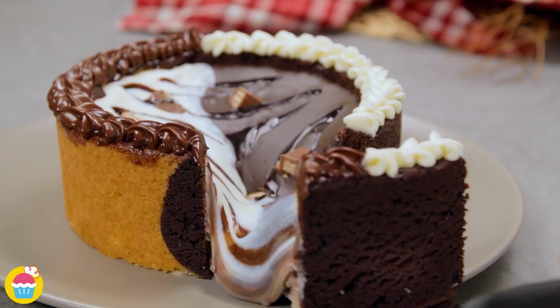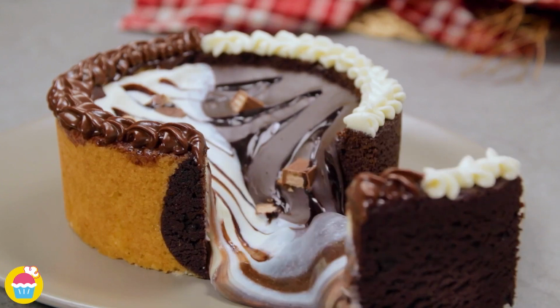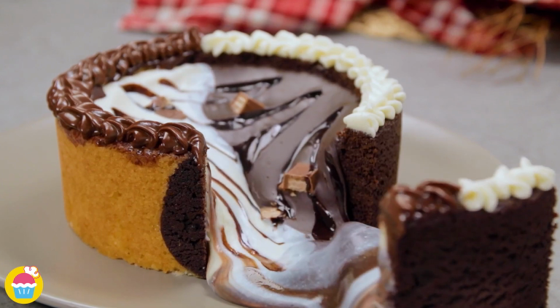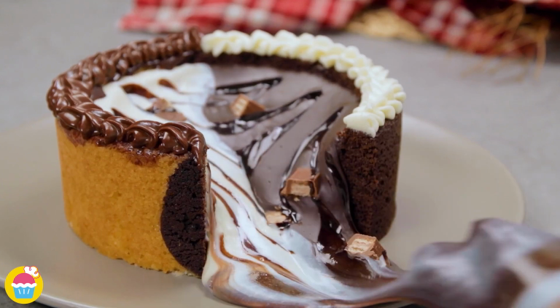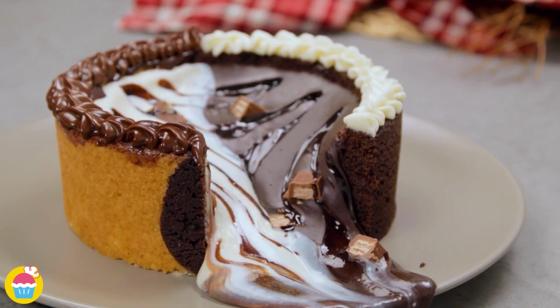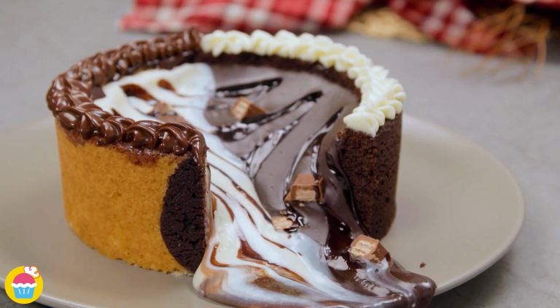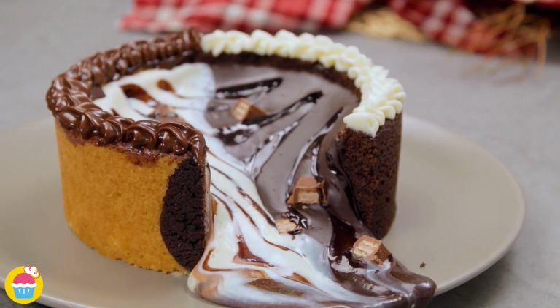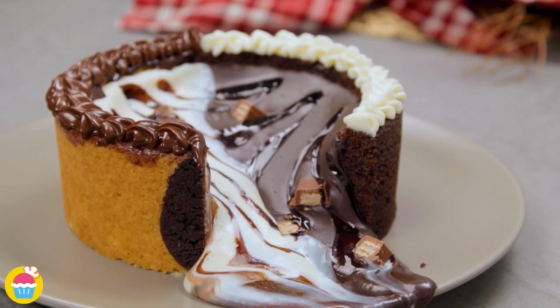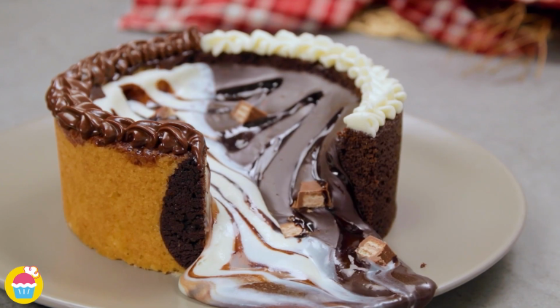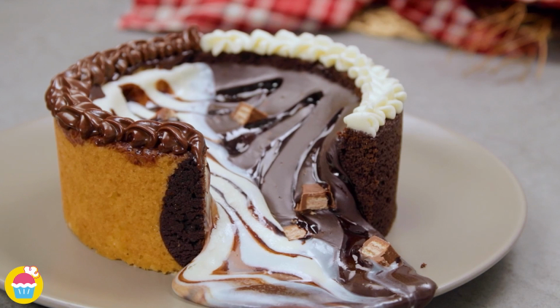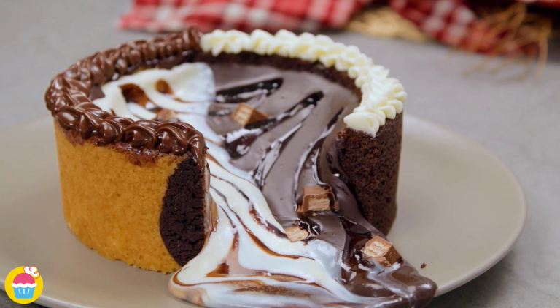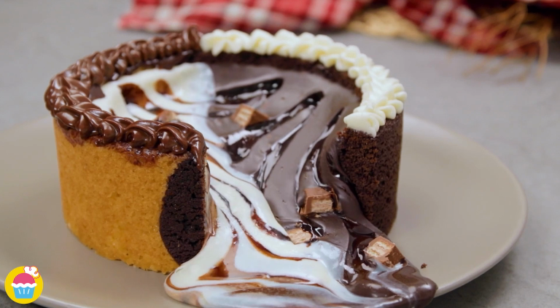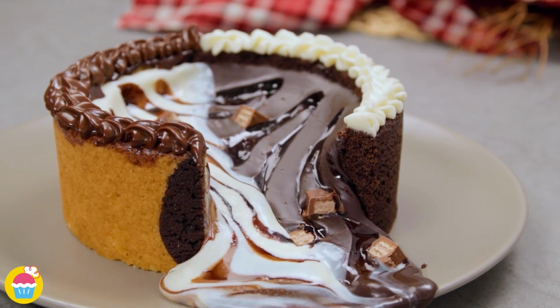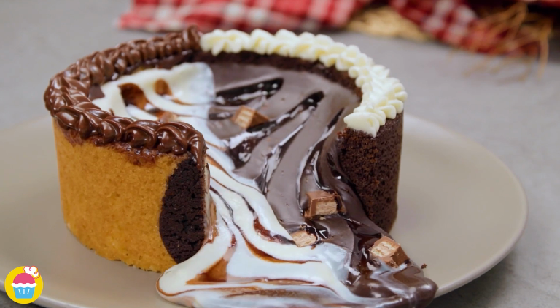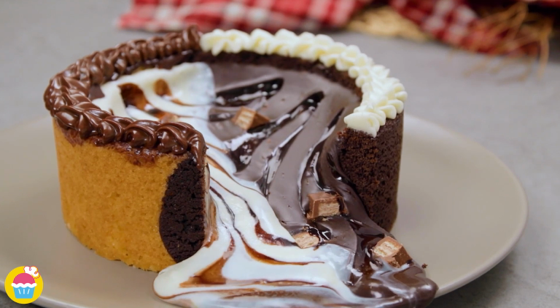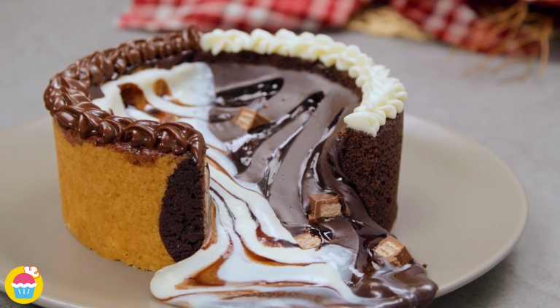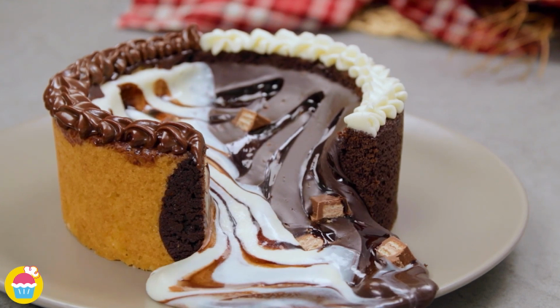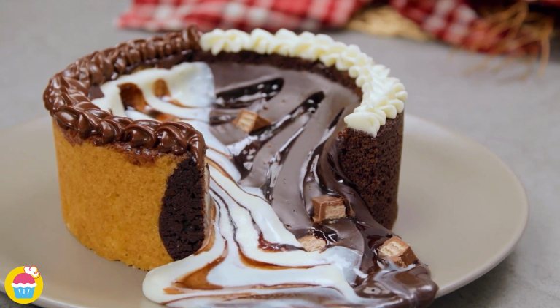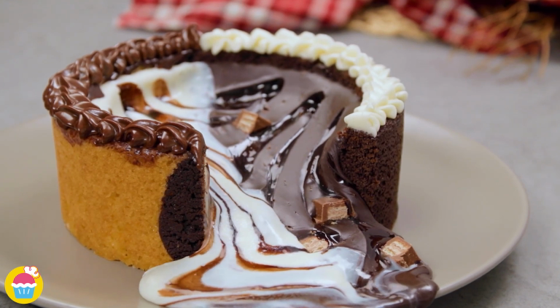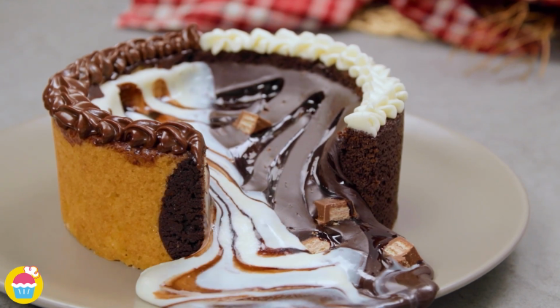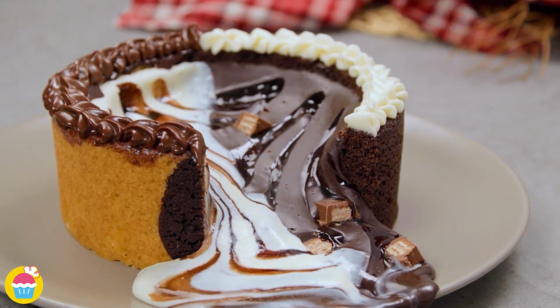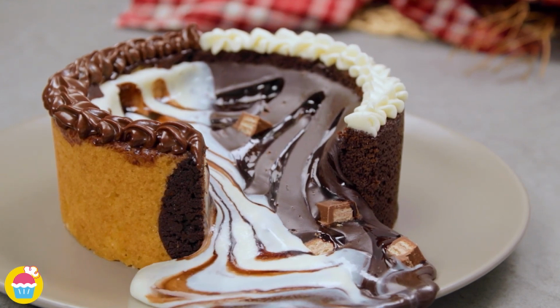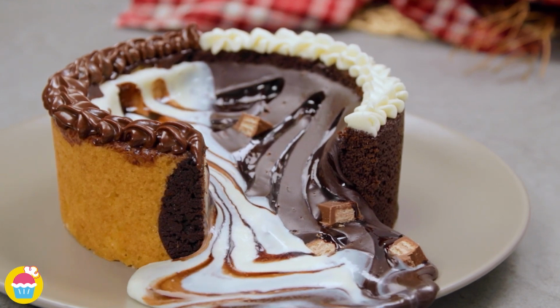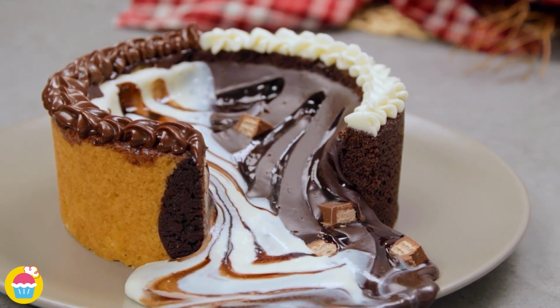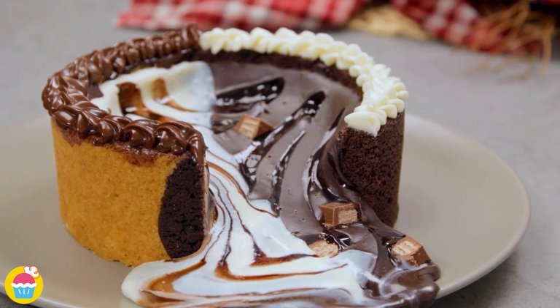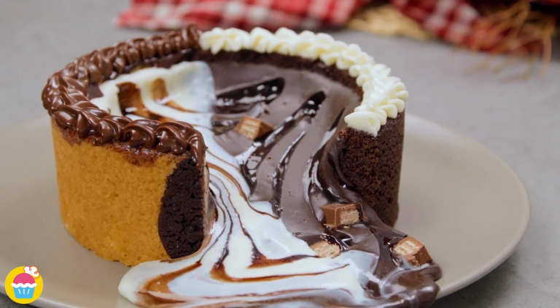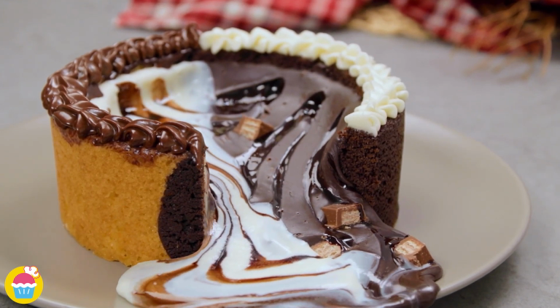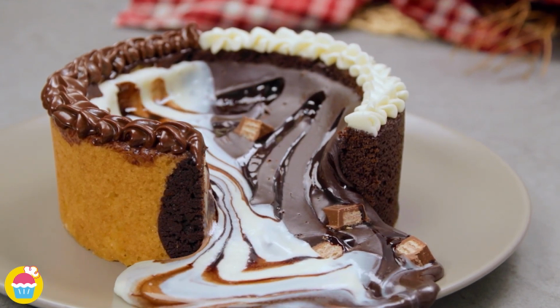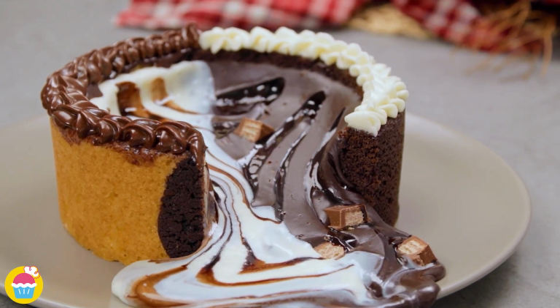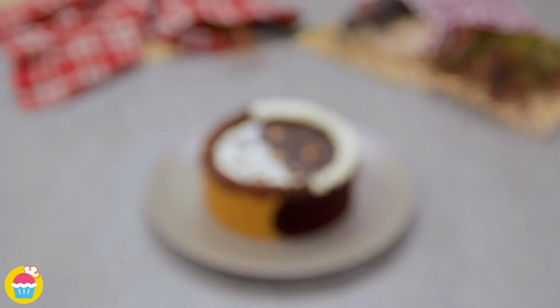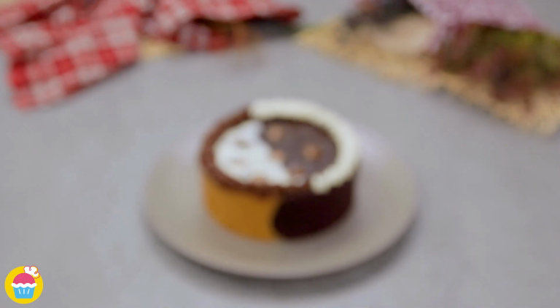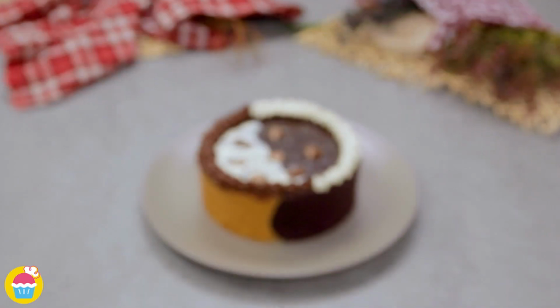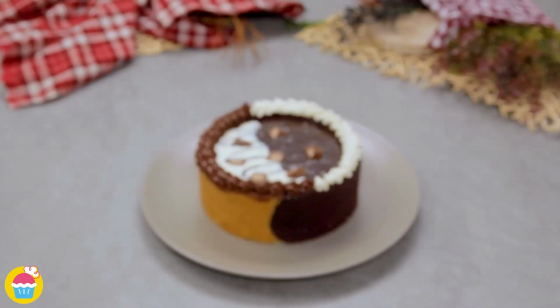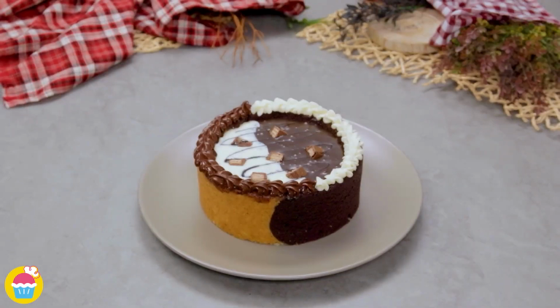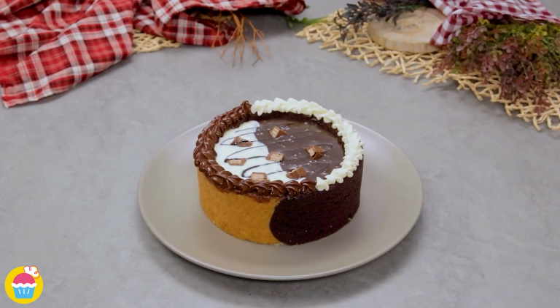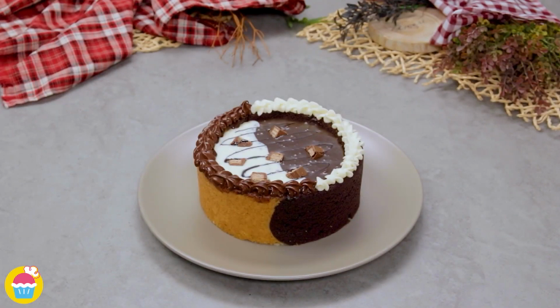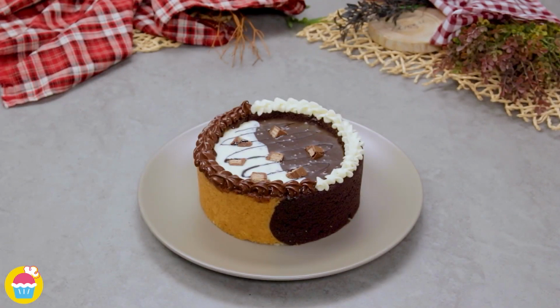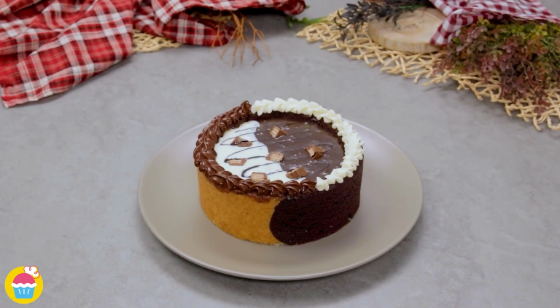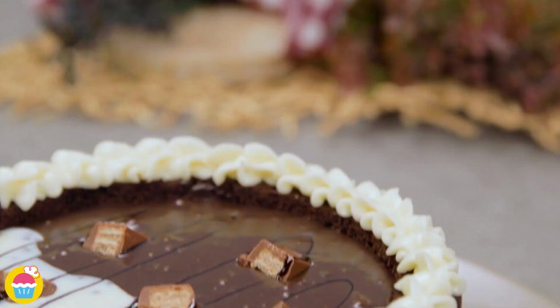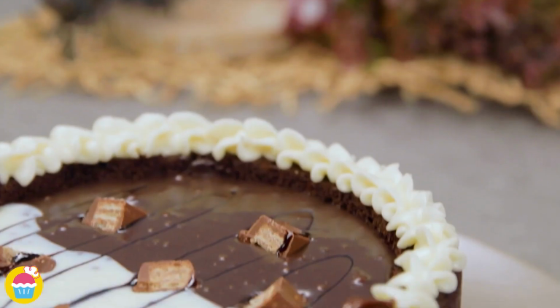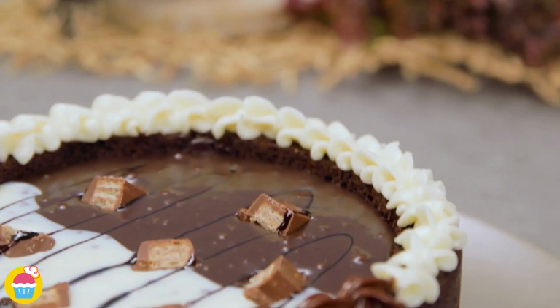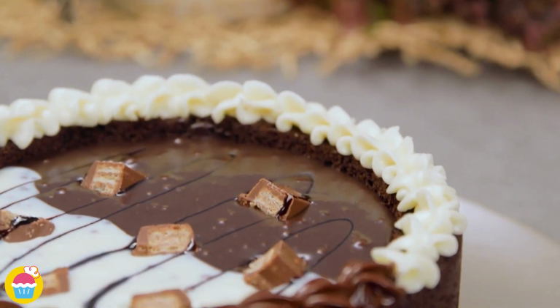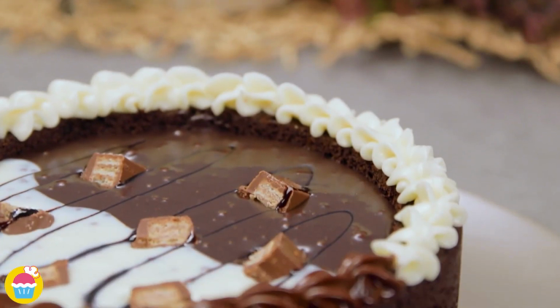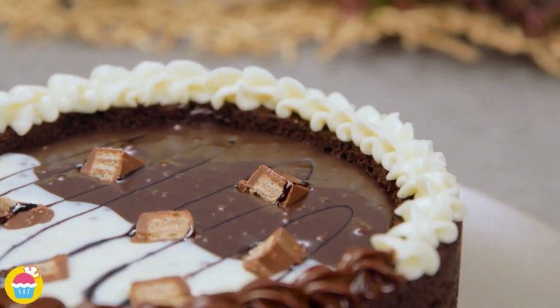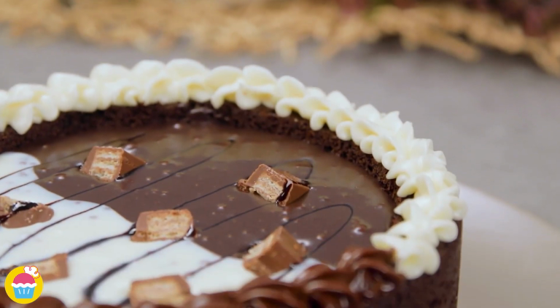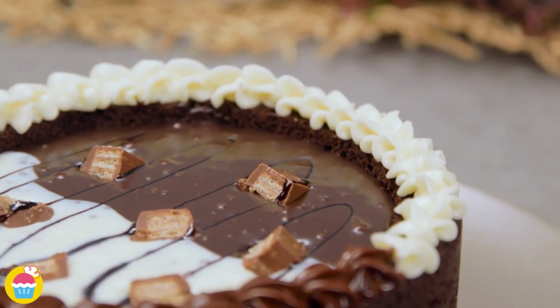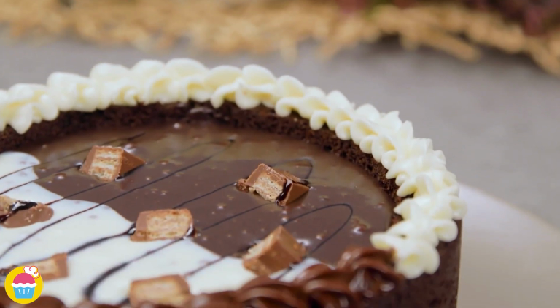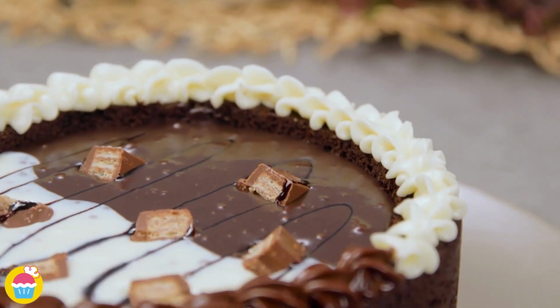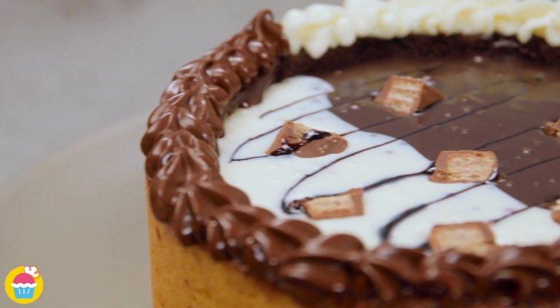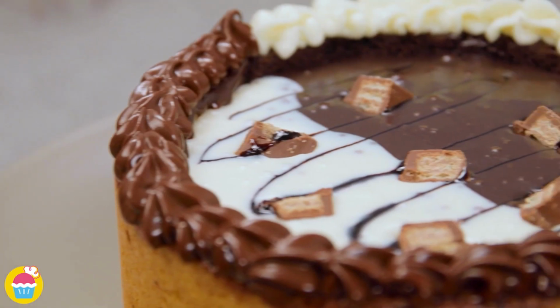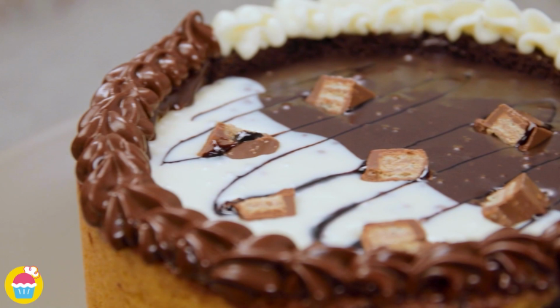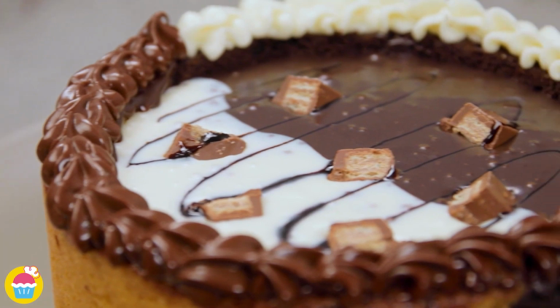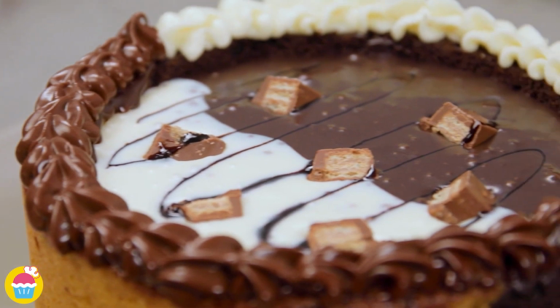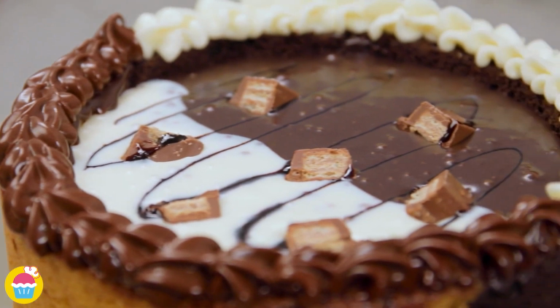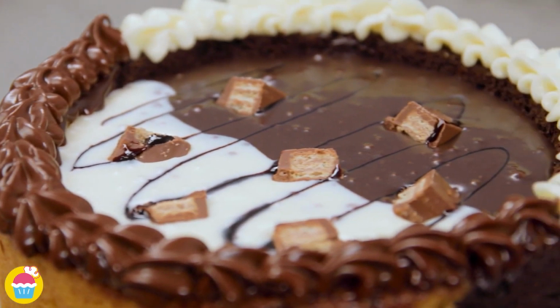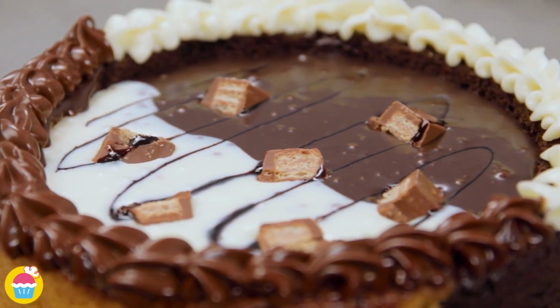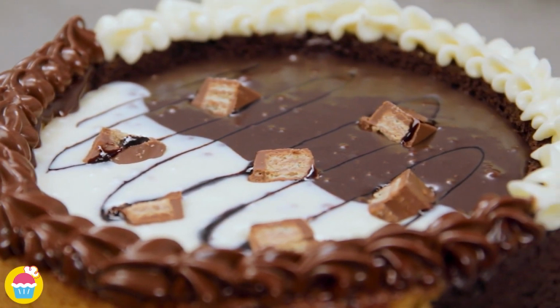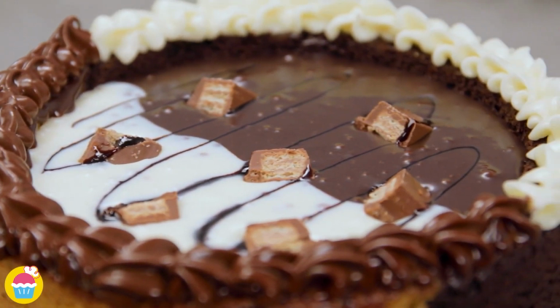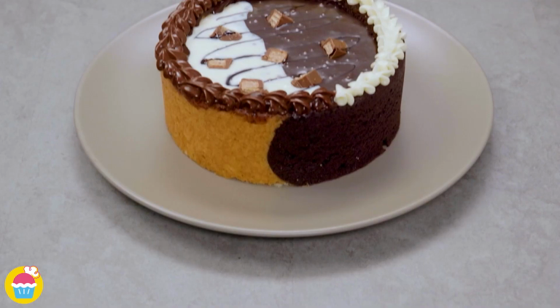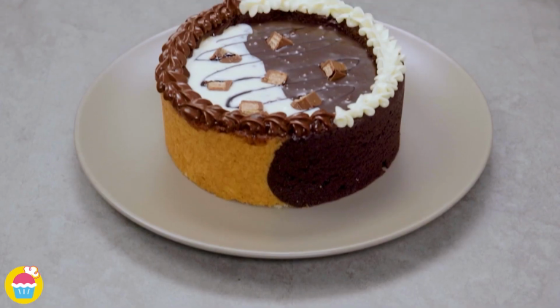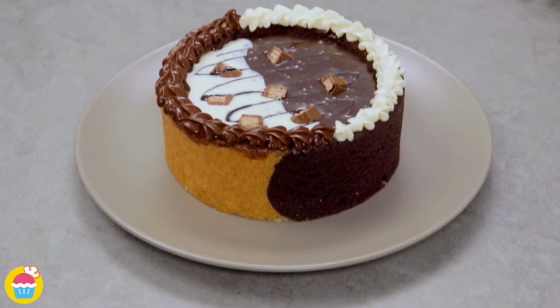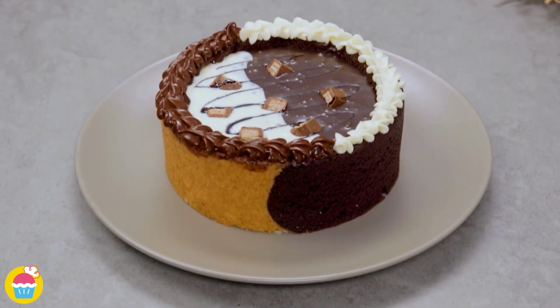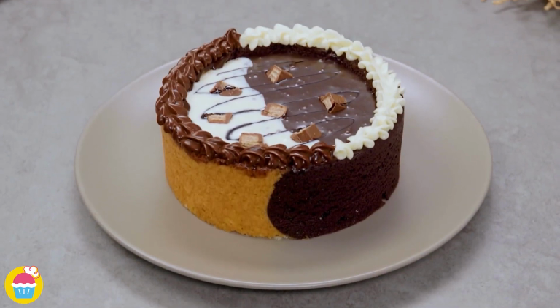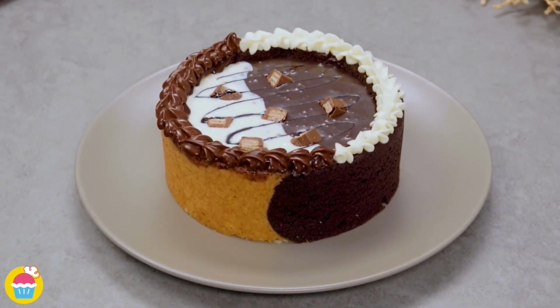Hello and welcome to NyamNyam. Look at this amazing chocolate filling cake. So delicious.